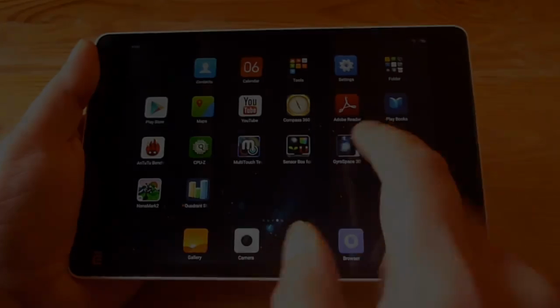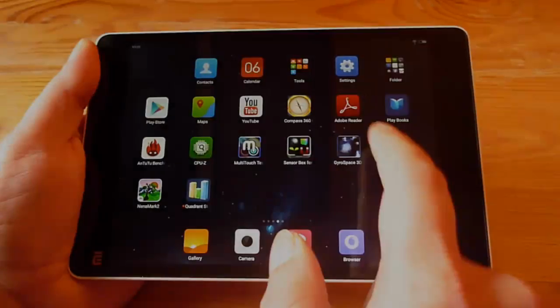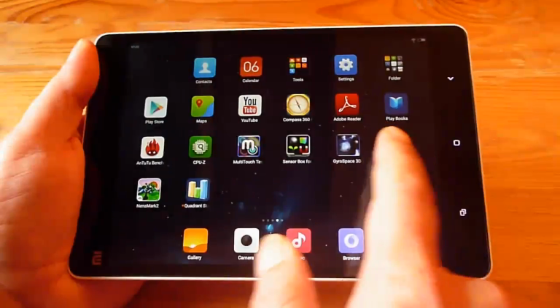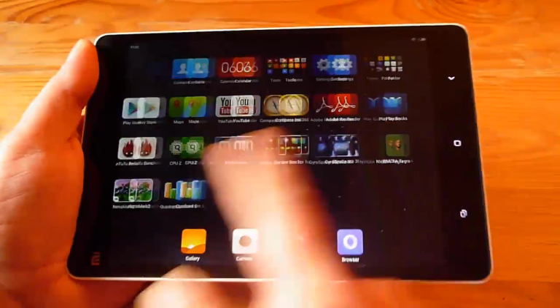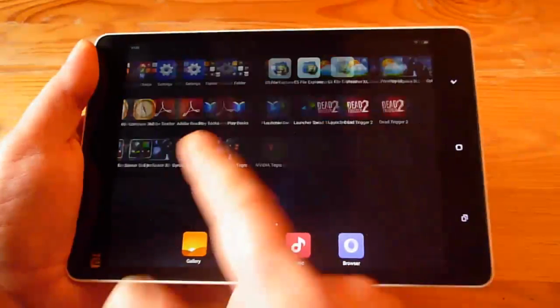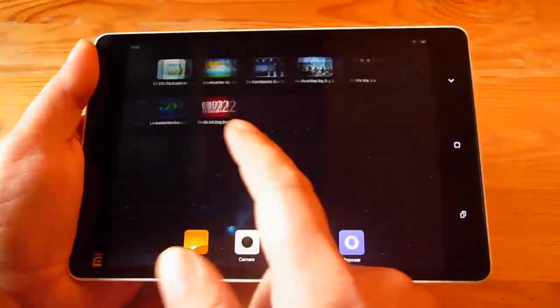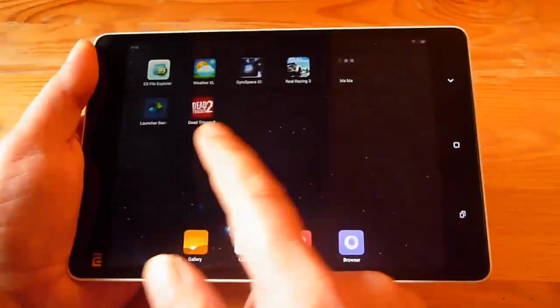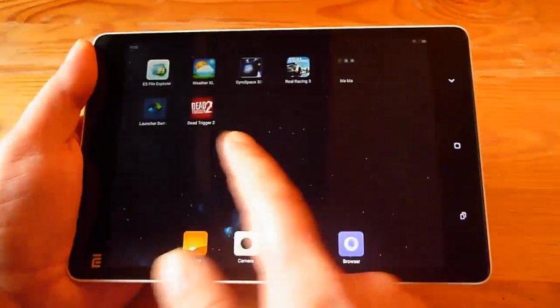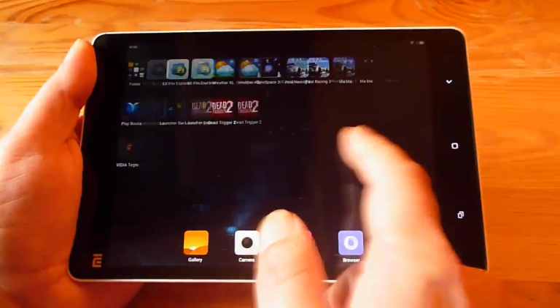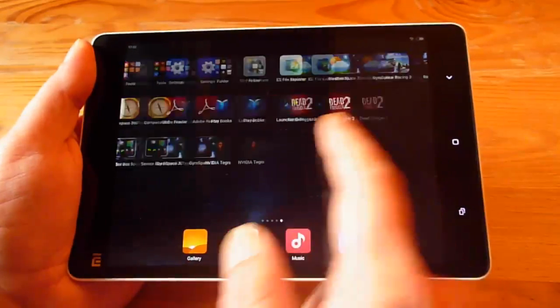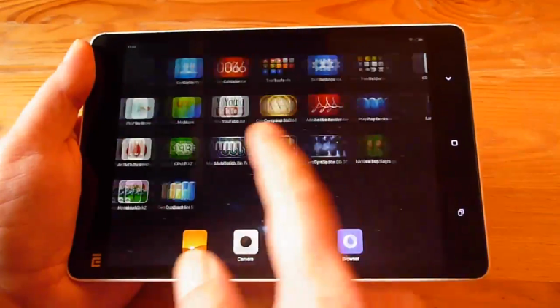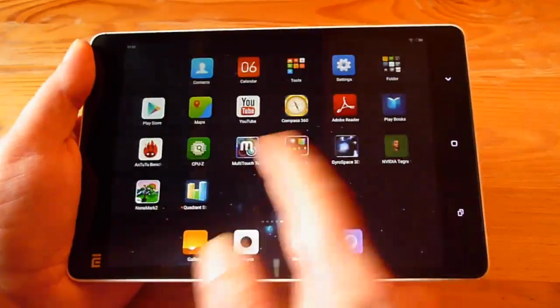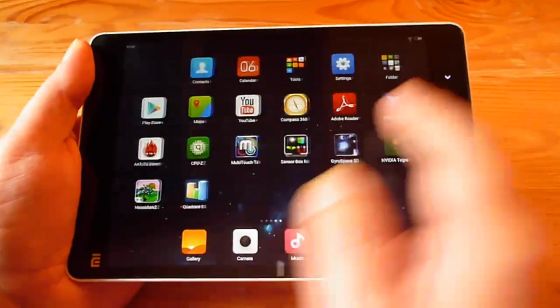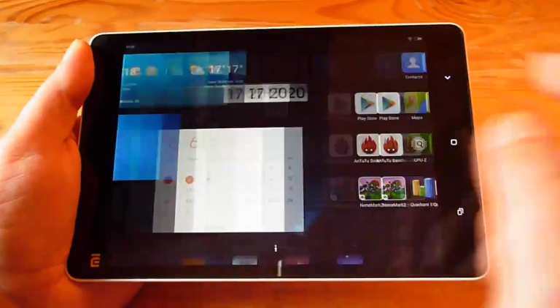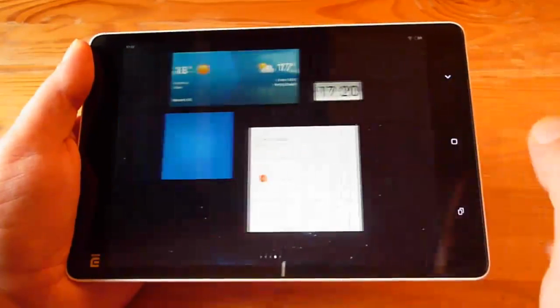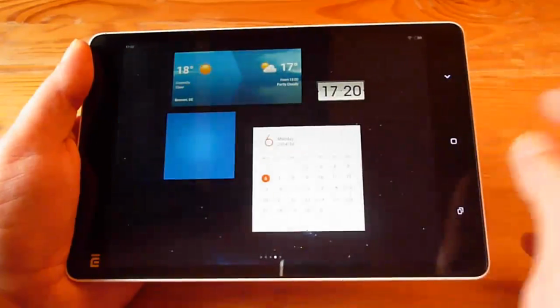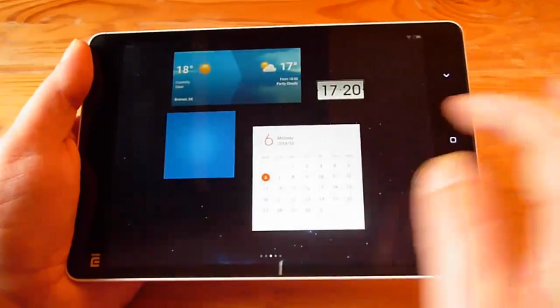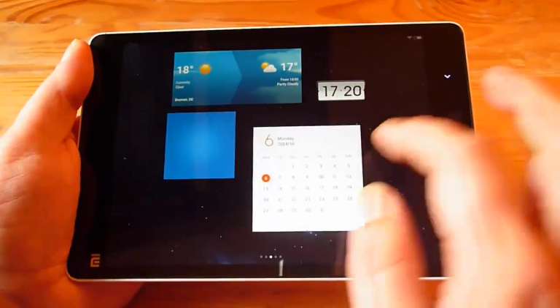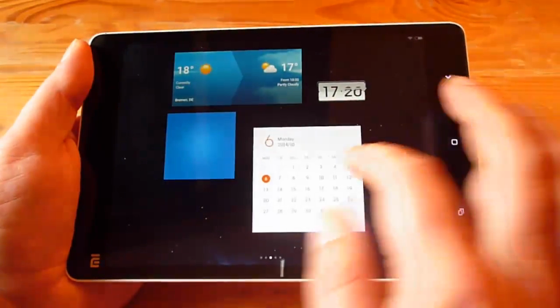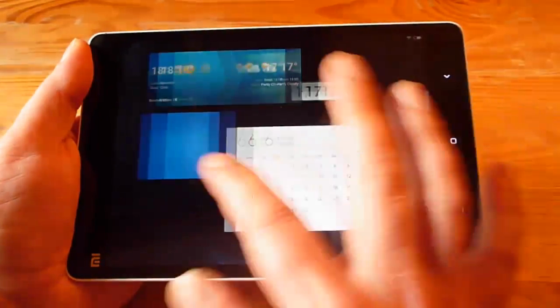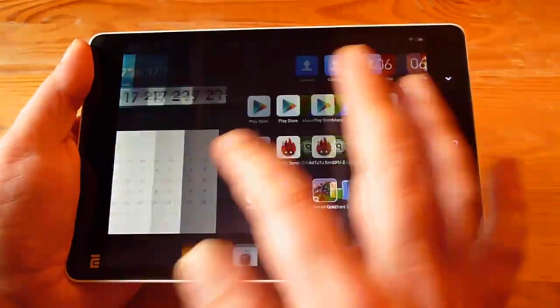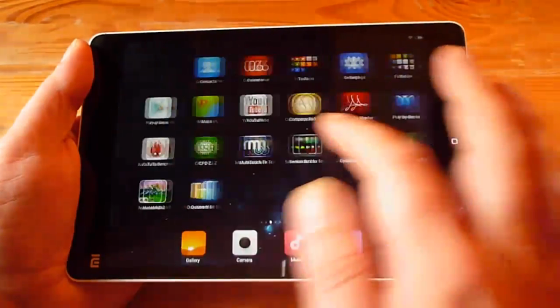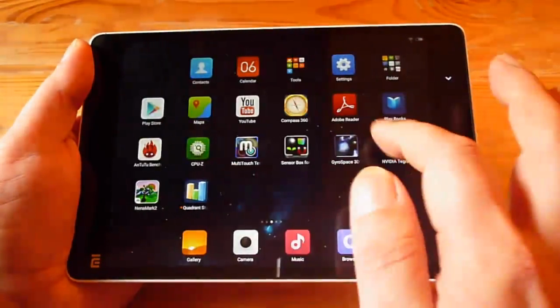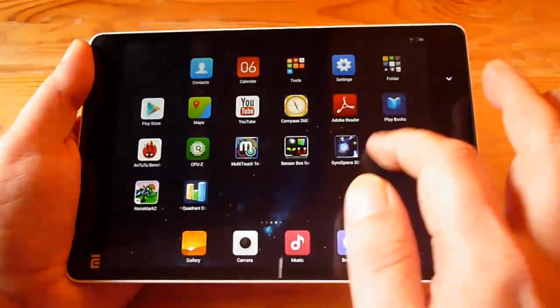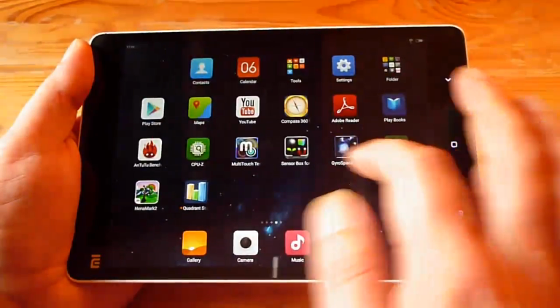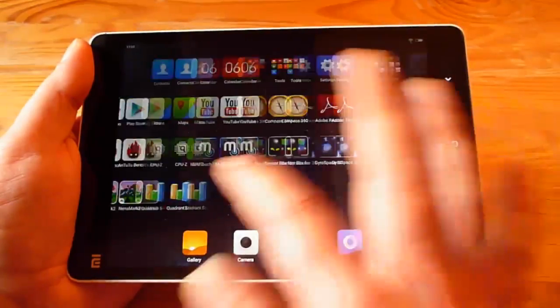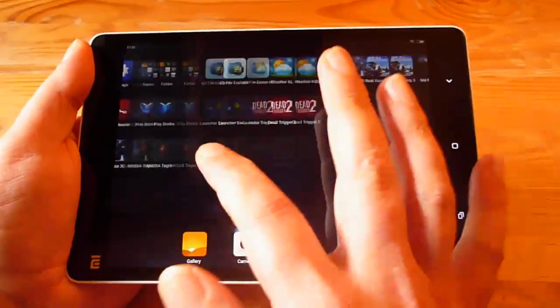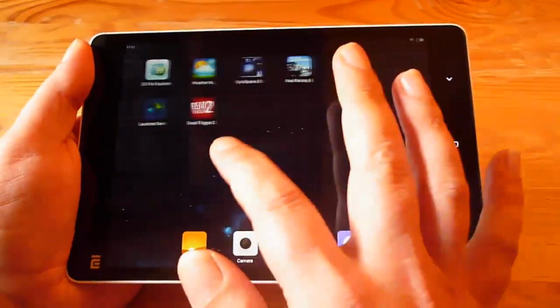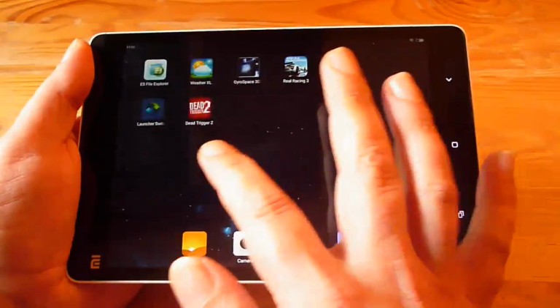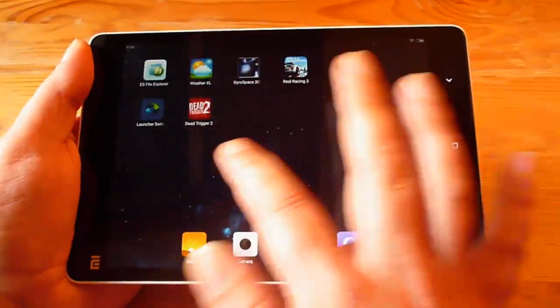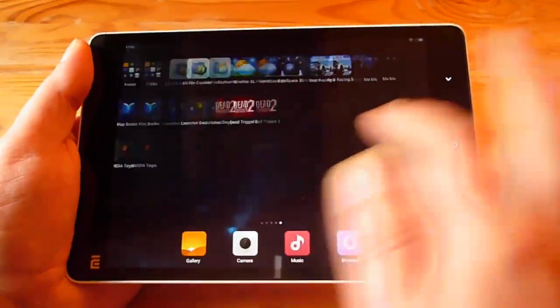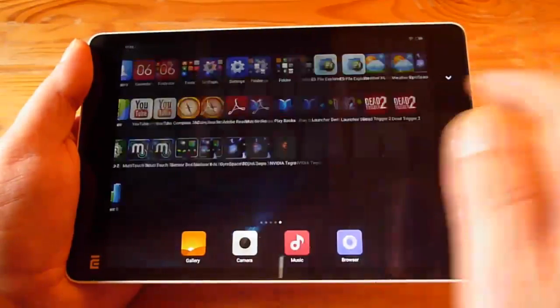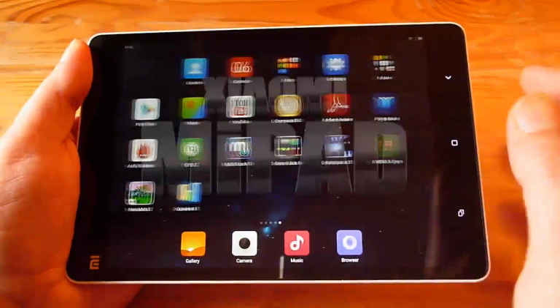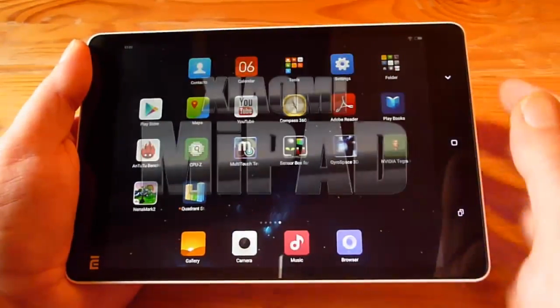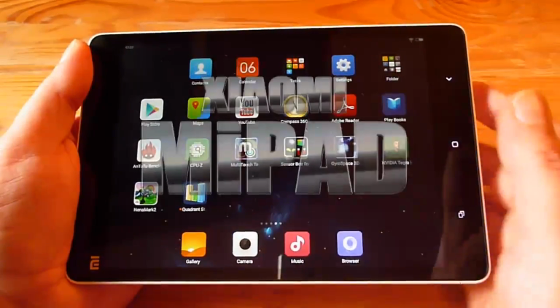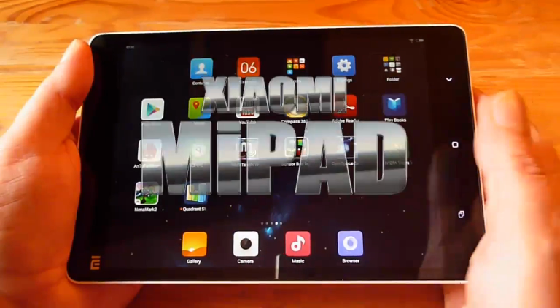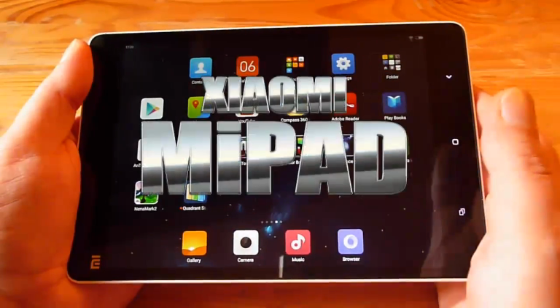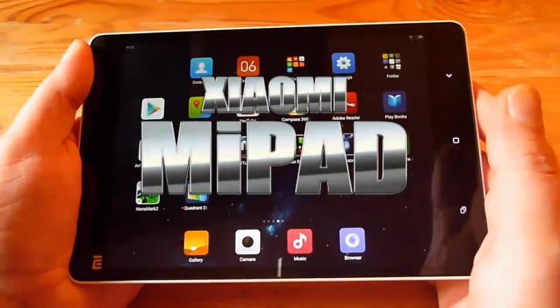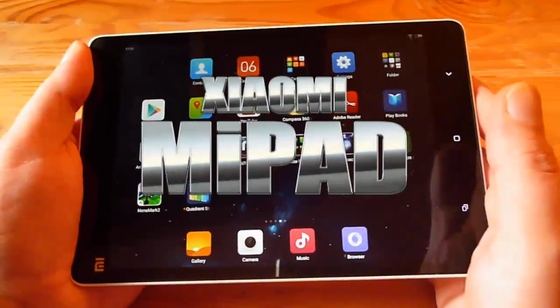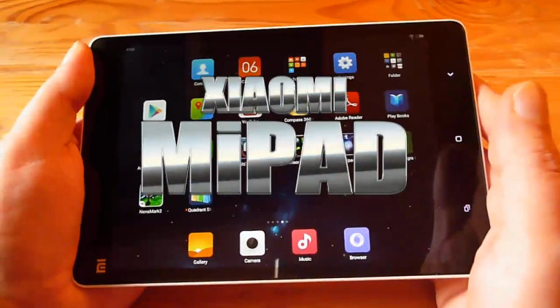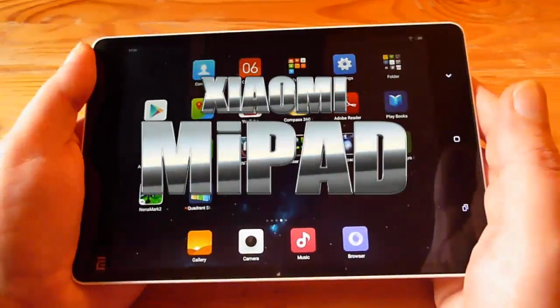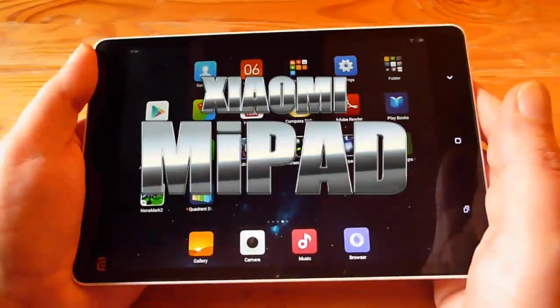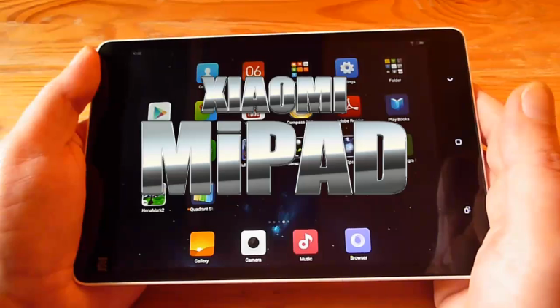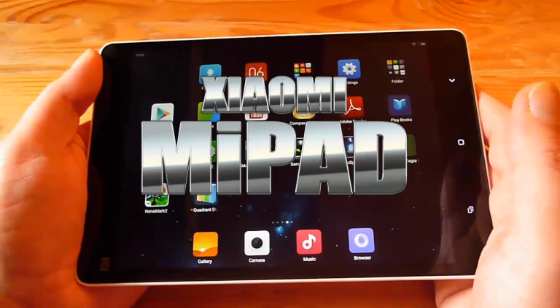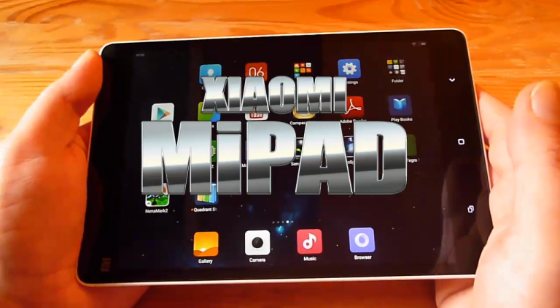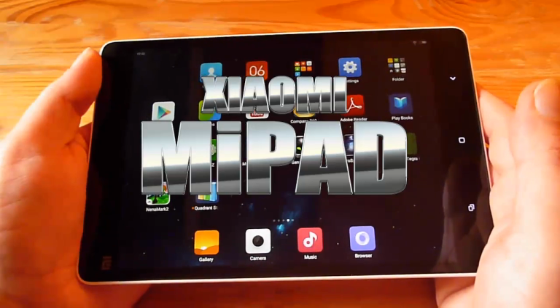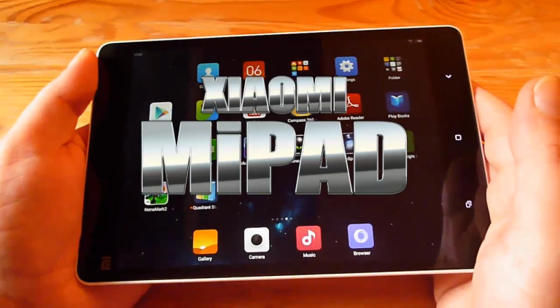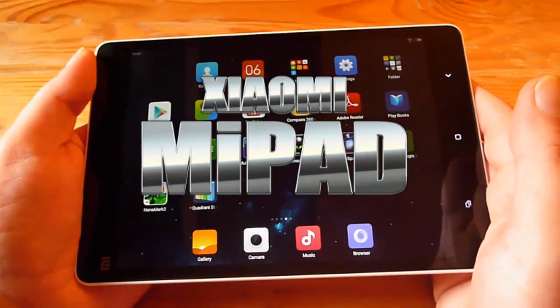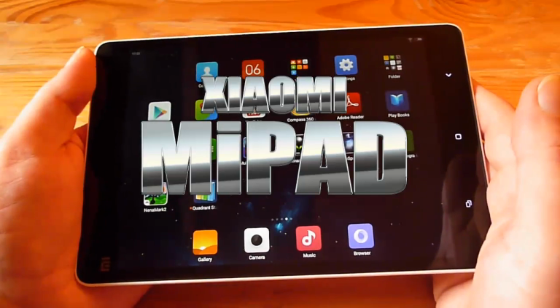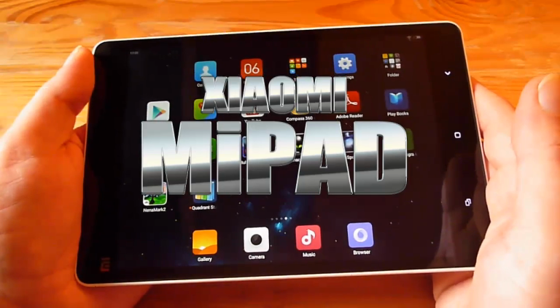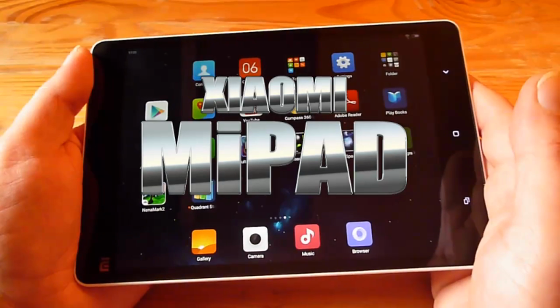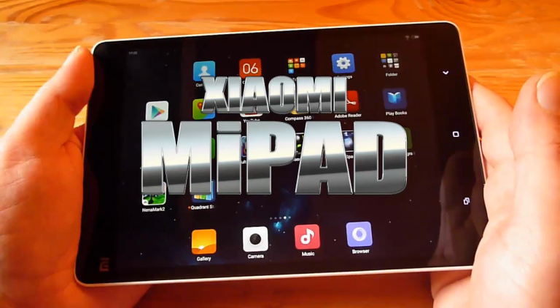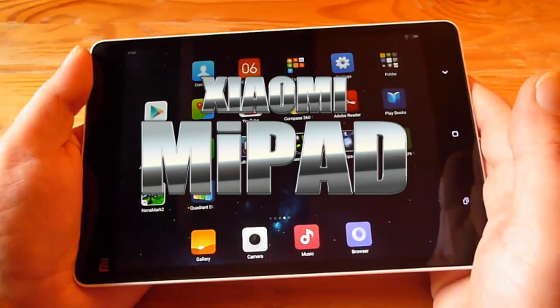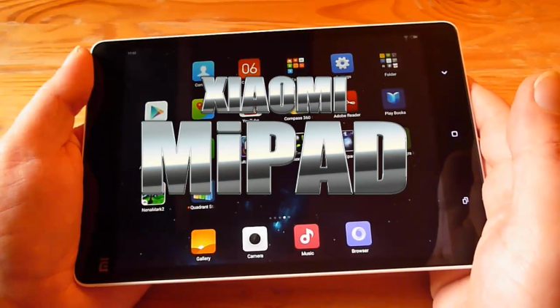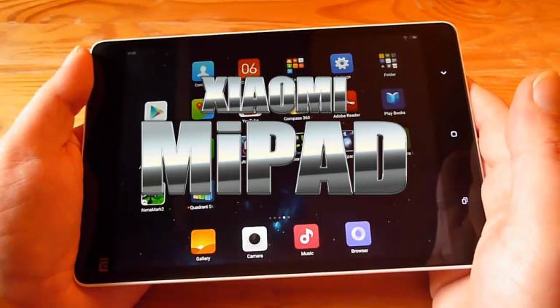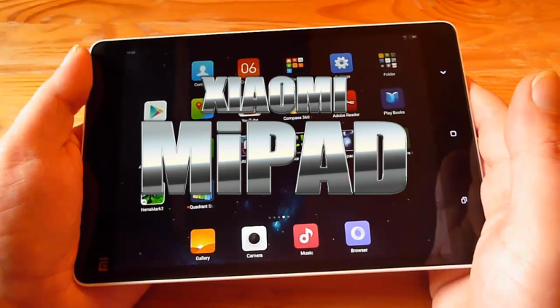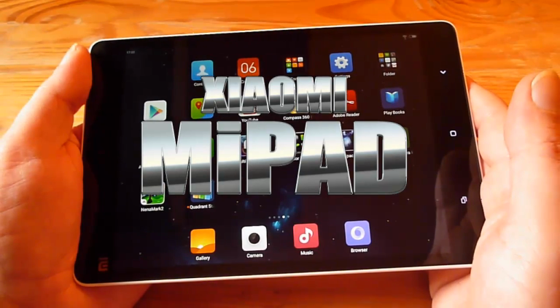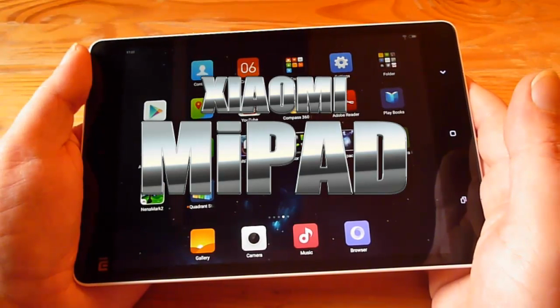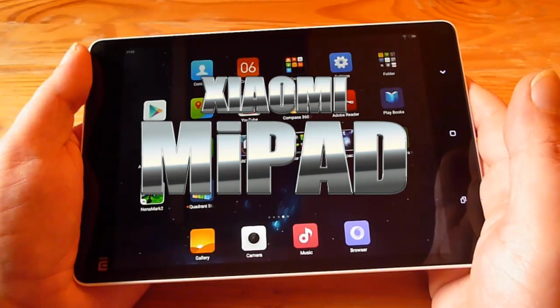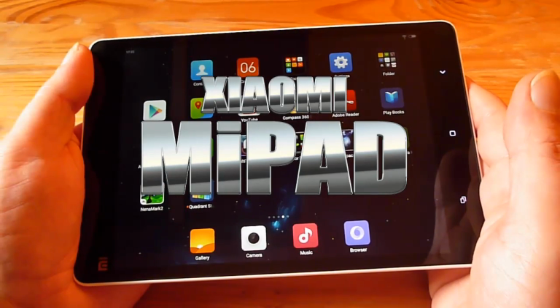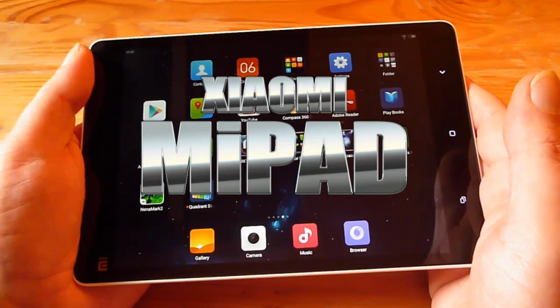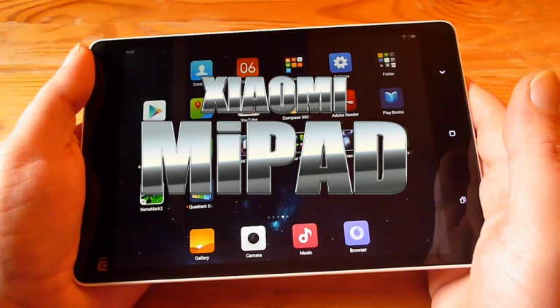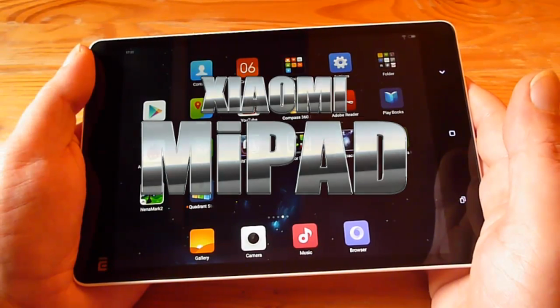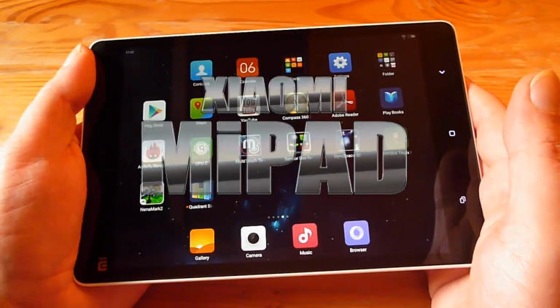Hi YouTube, in this video I want to show you my brand new Xiaomi Mi Pad that I just received from XiaomiShop.com.